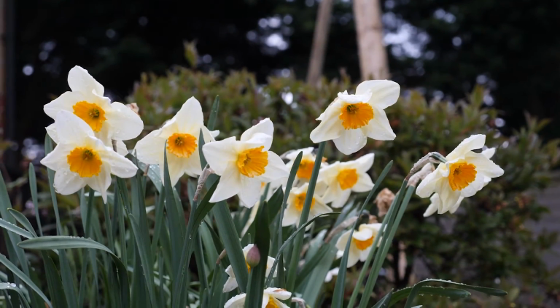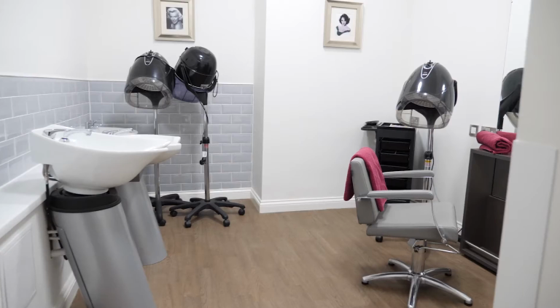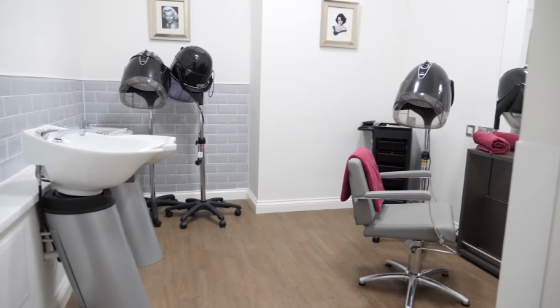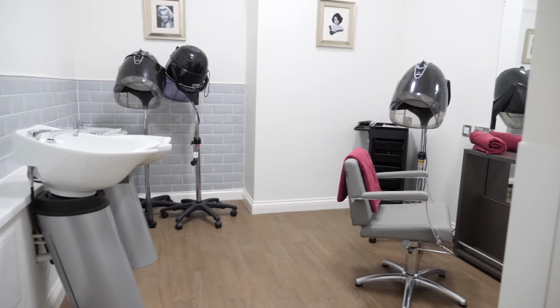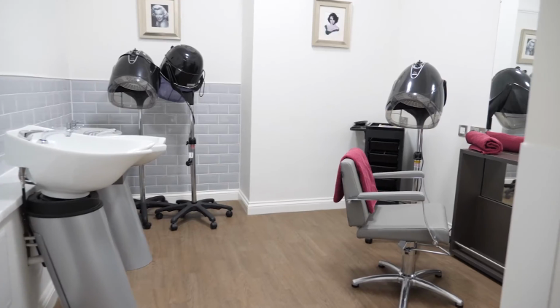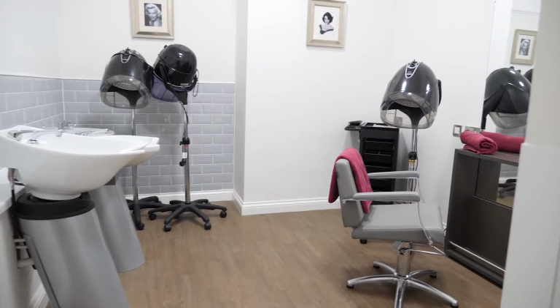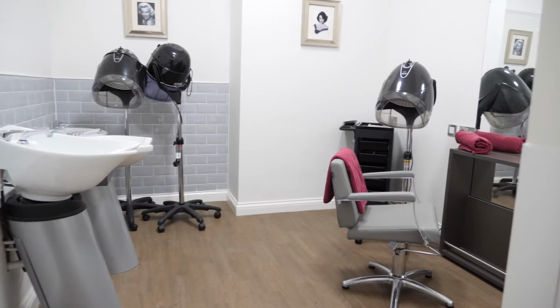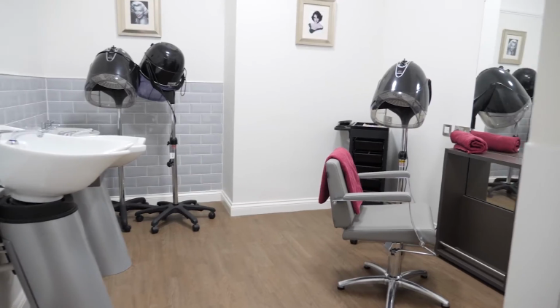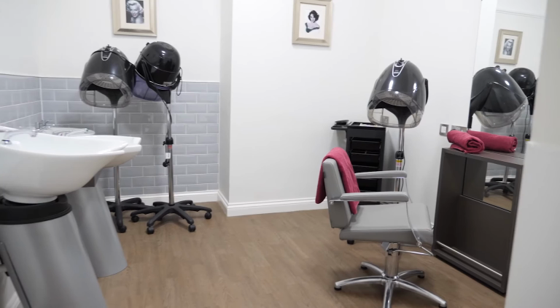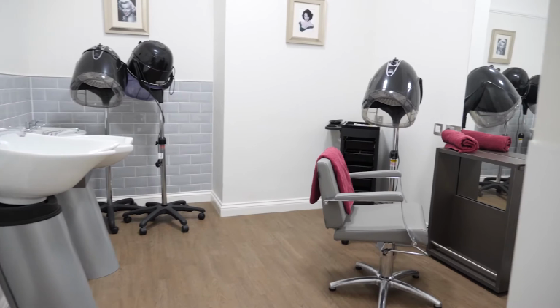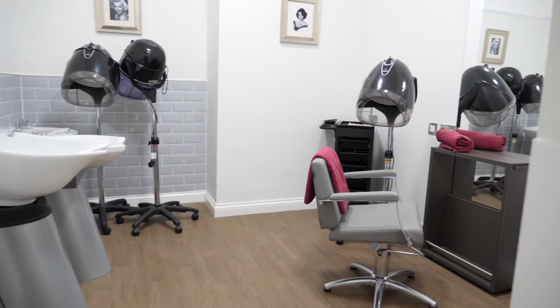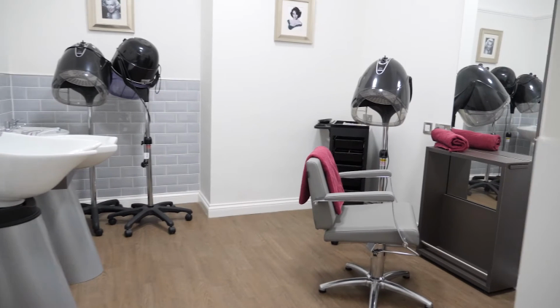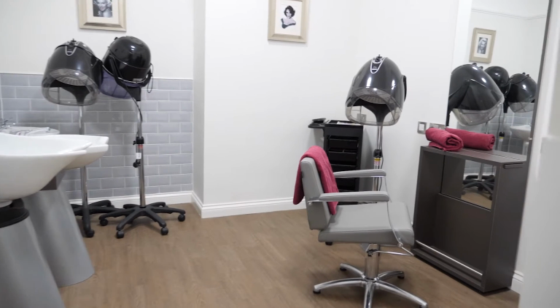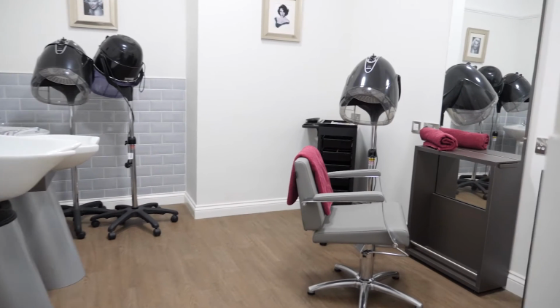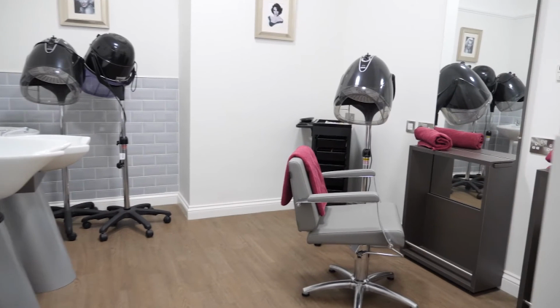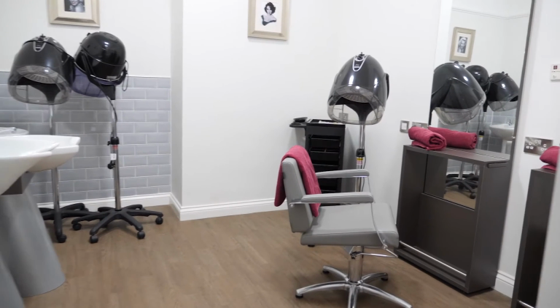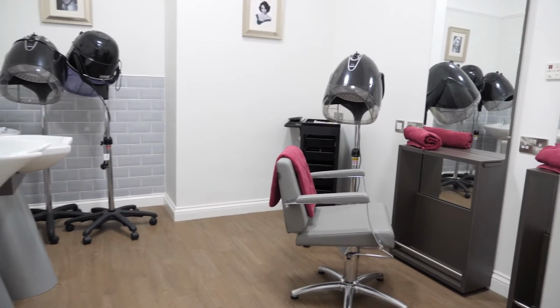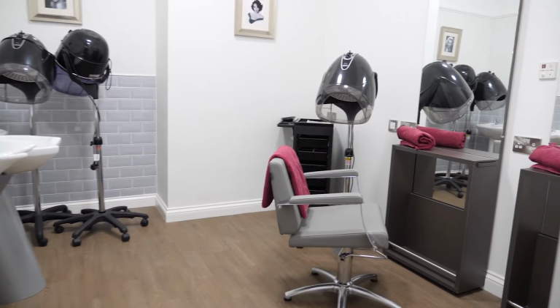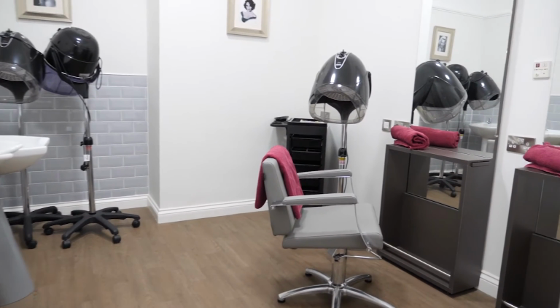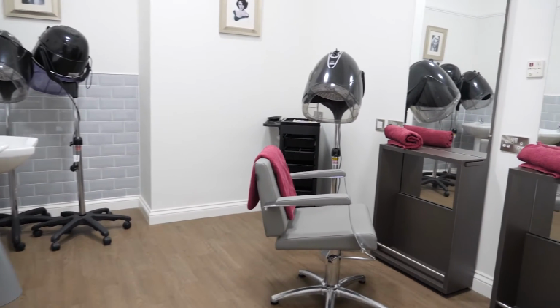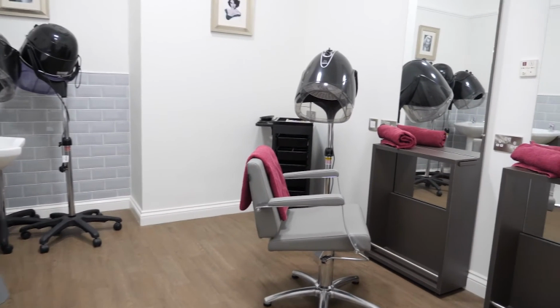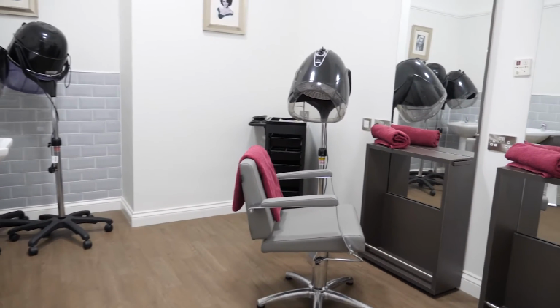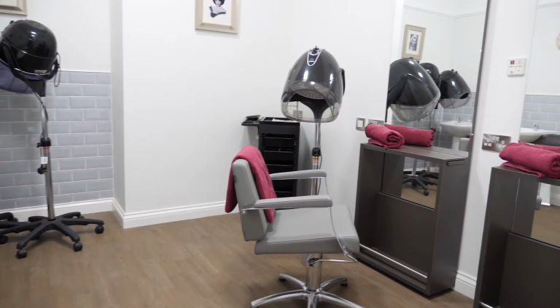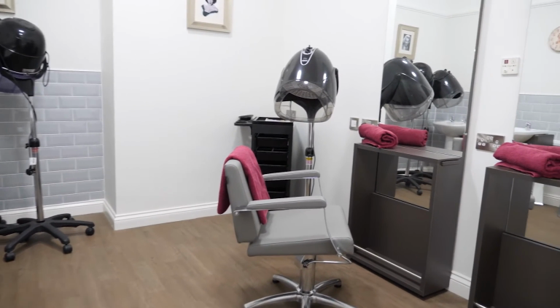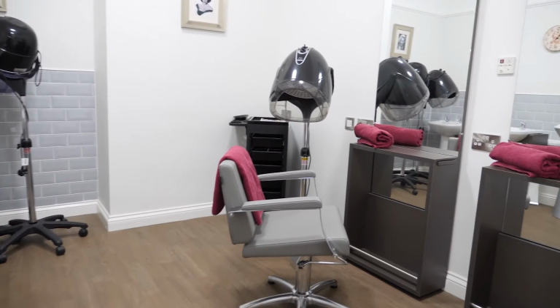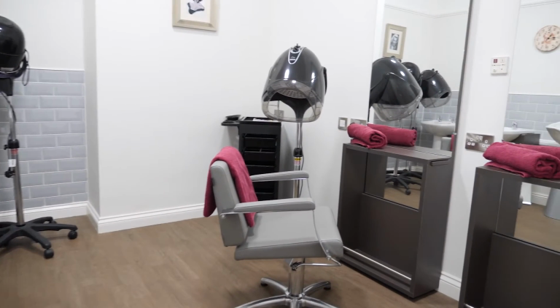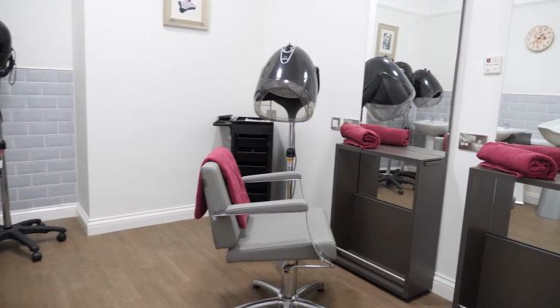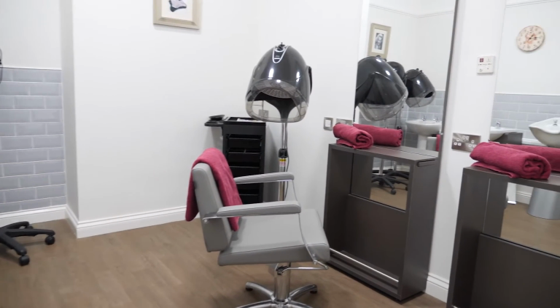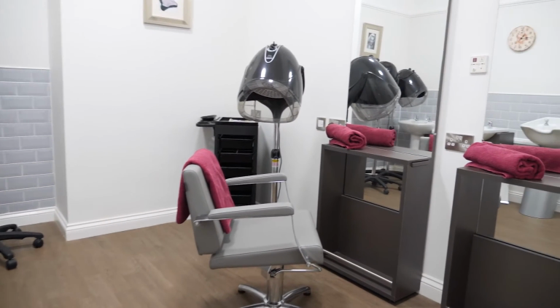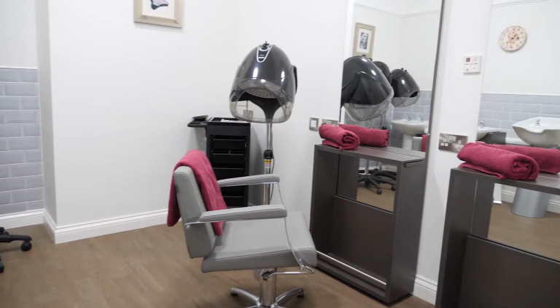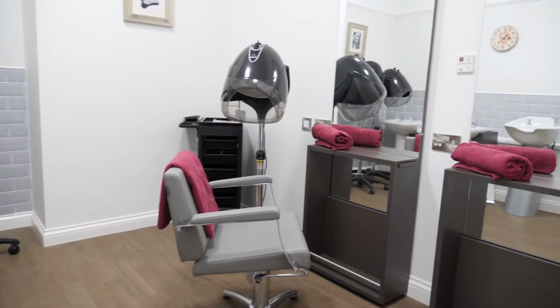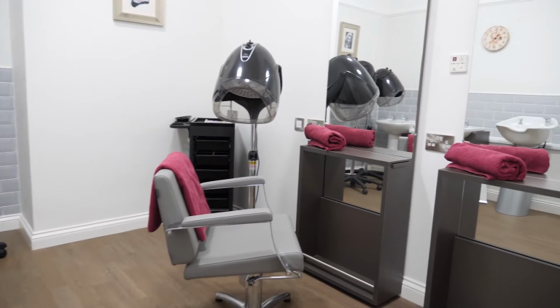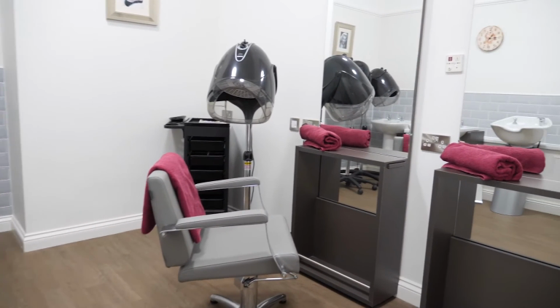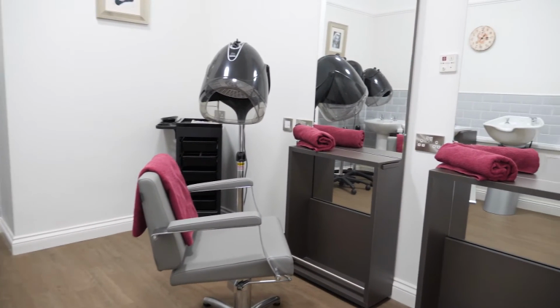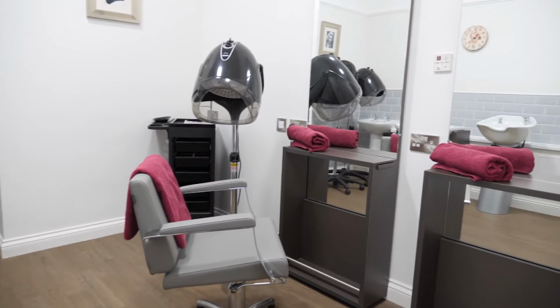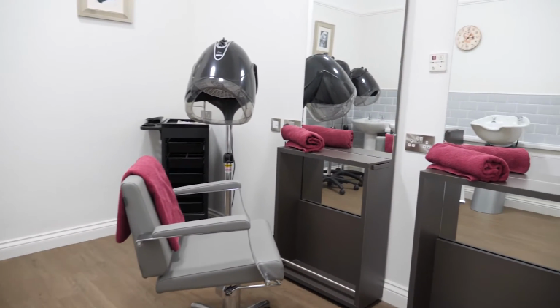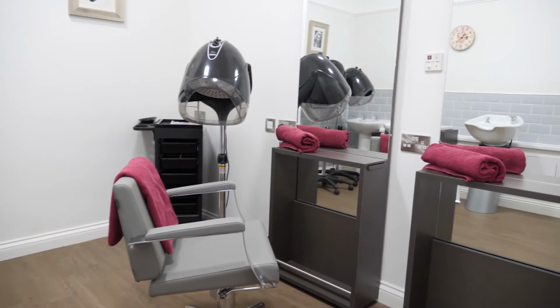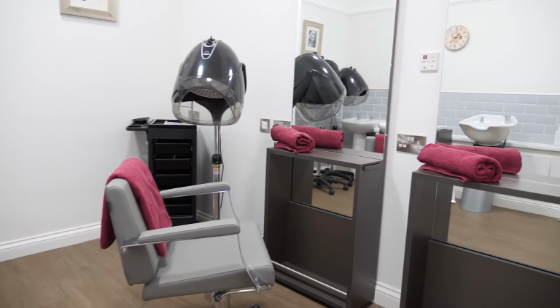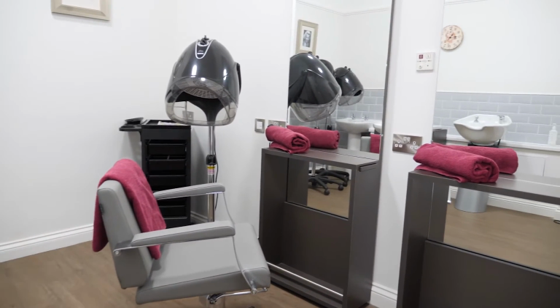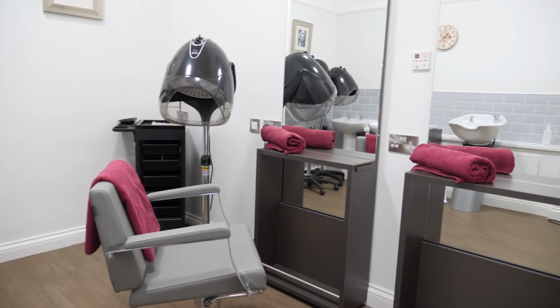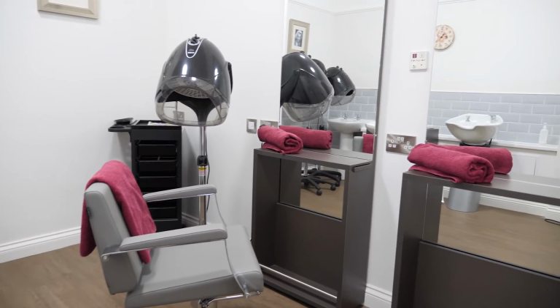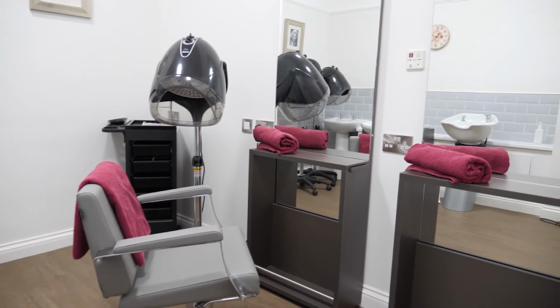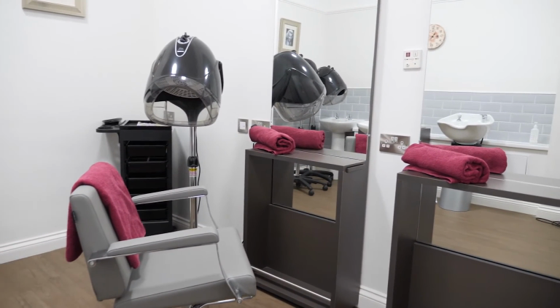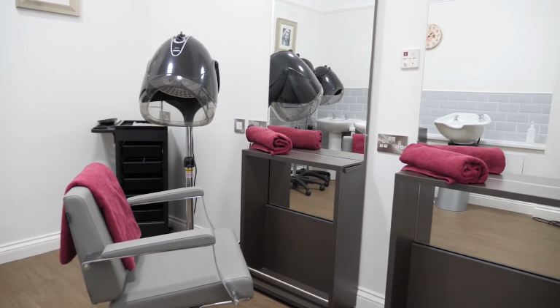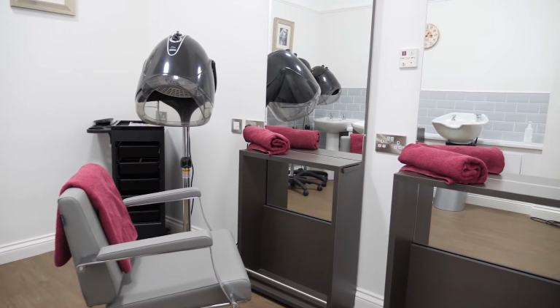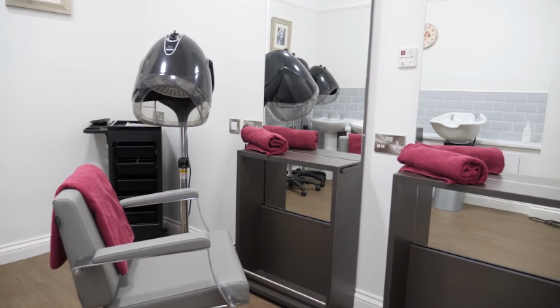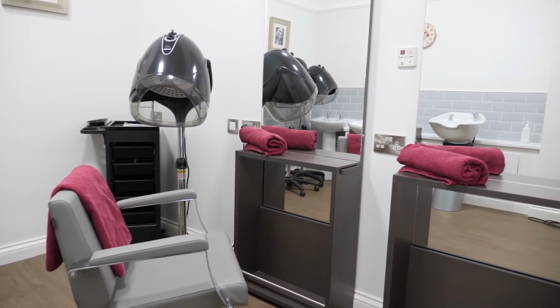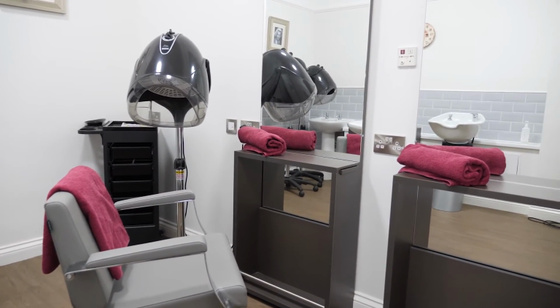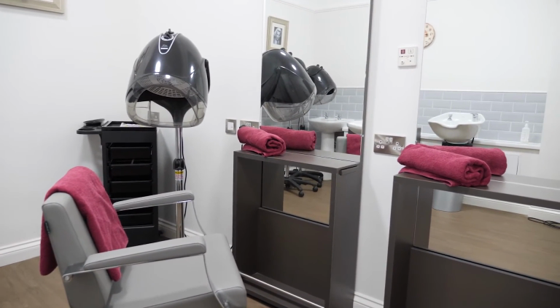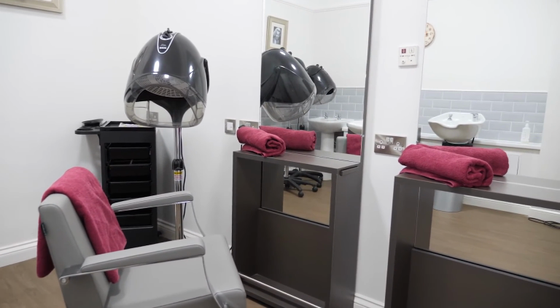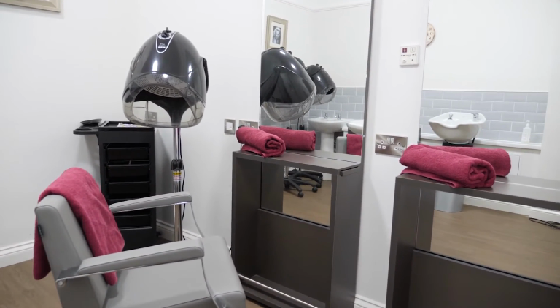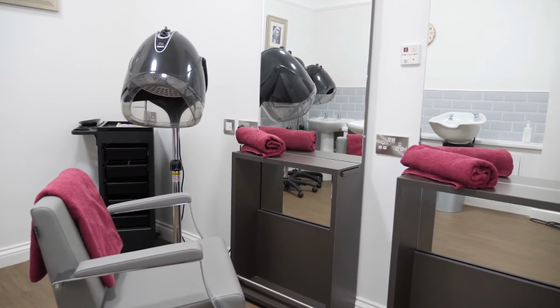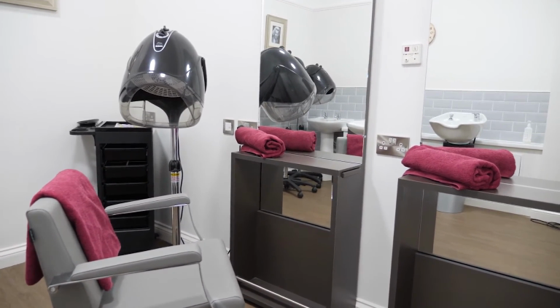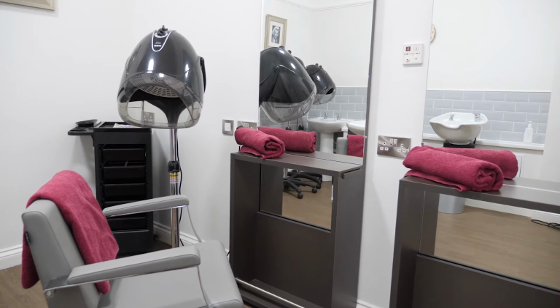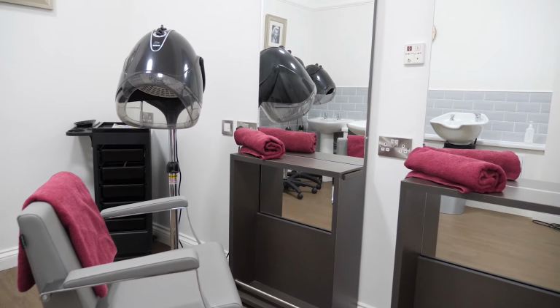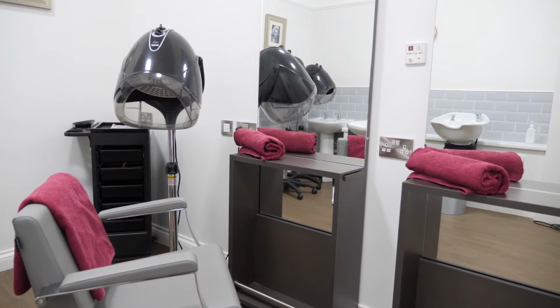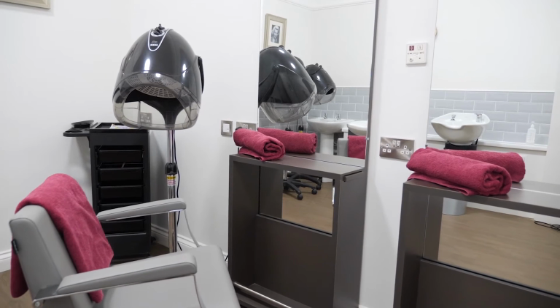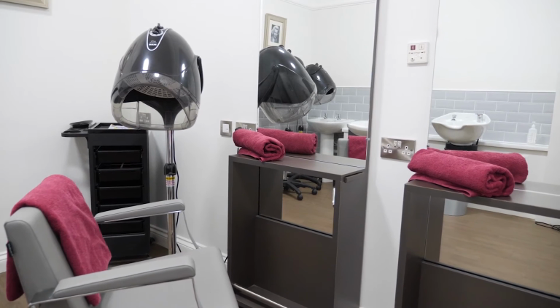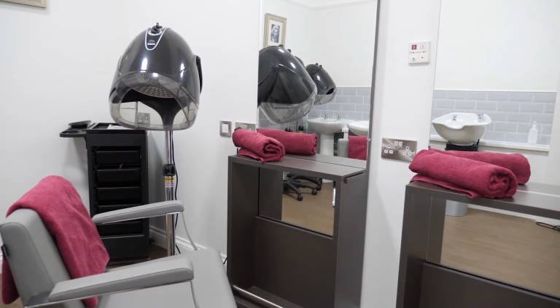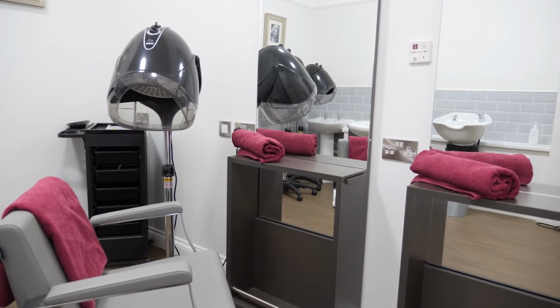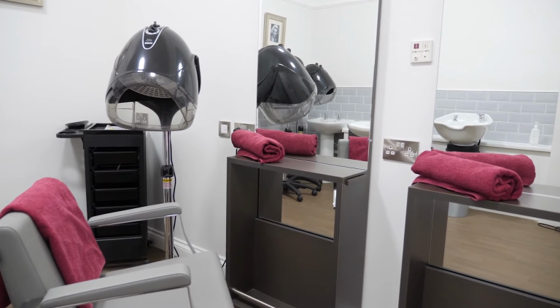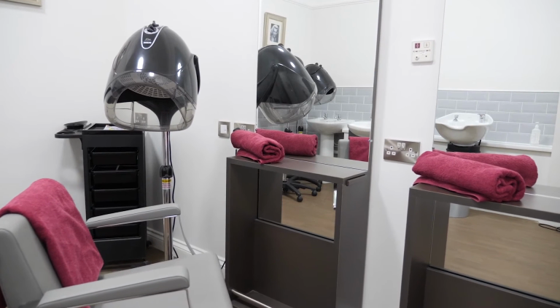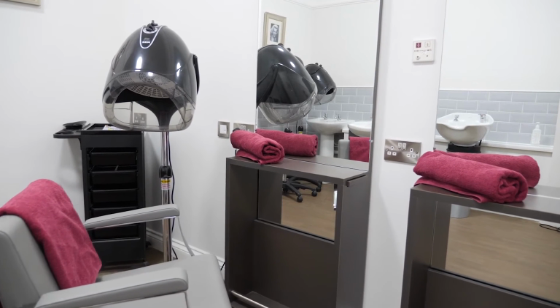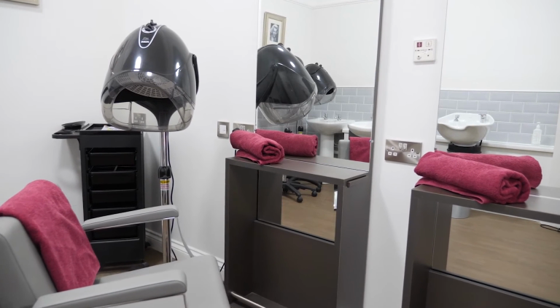Our residents also enjoy spending time in our hairdressing salon for a pamper session with our wonderful mobile hairdresser.